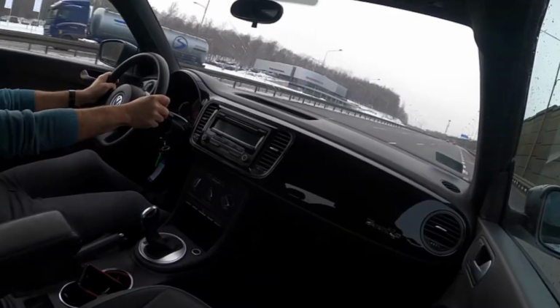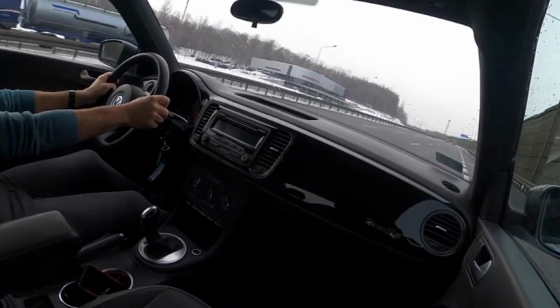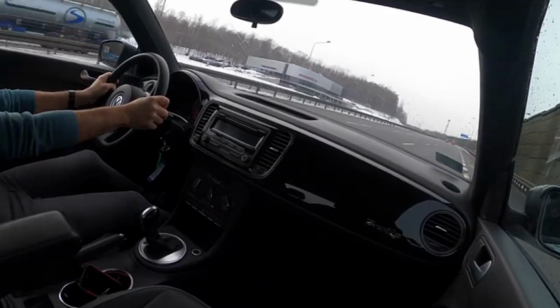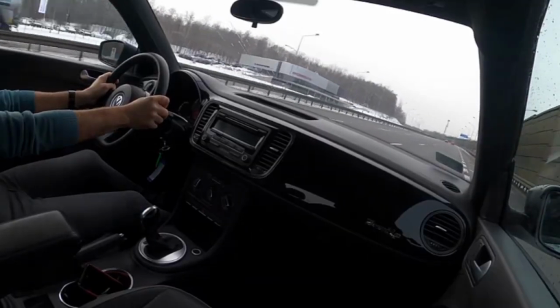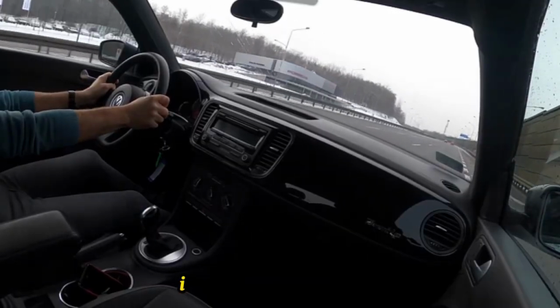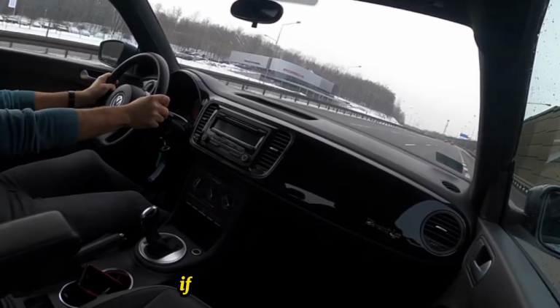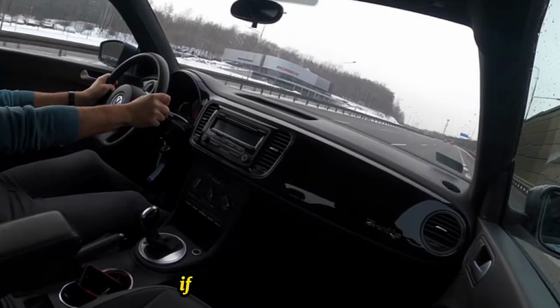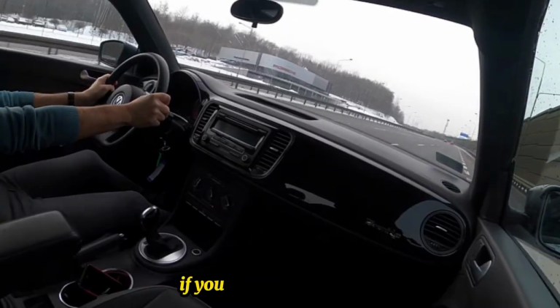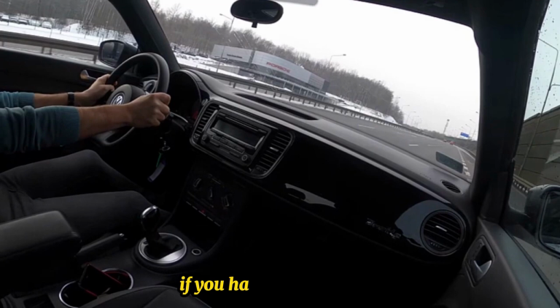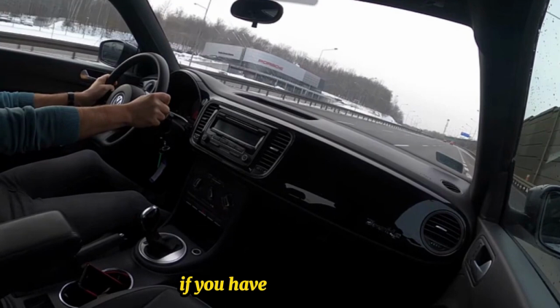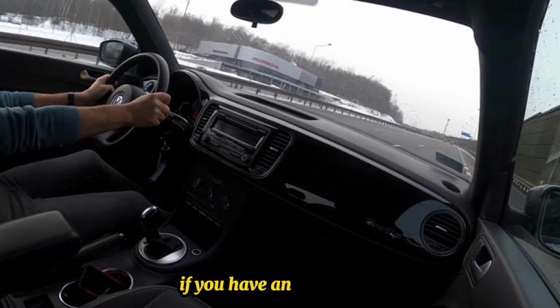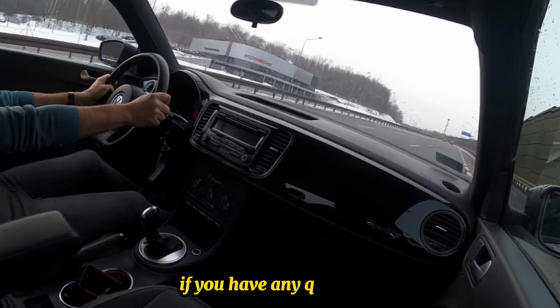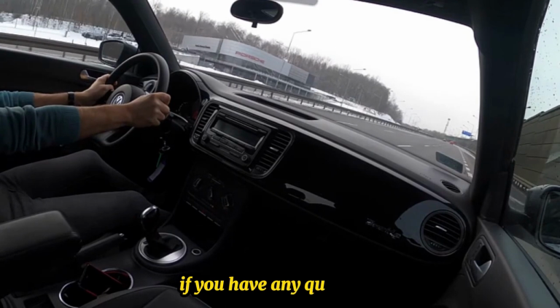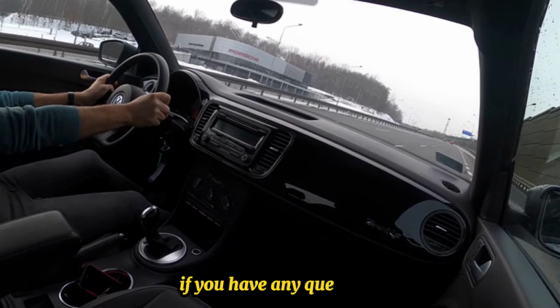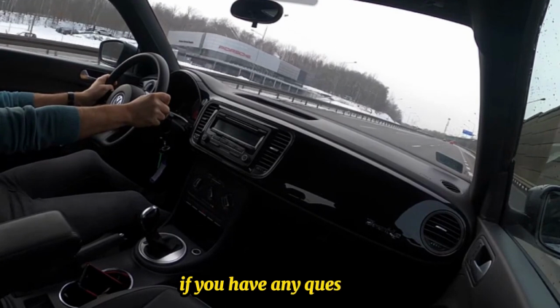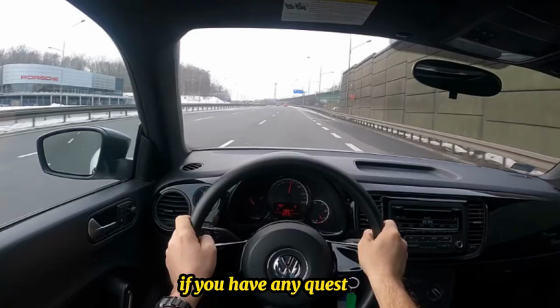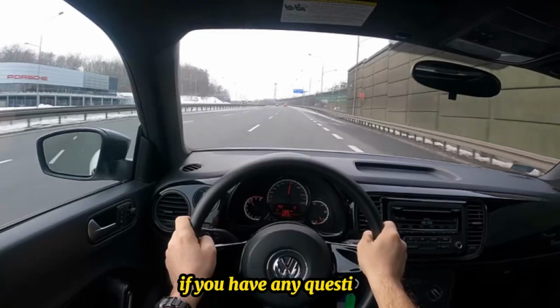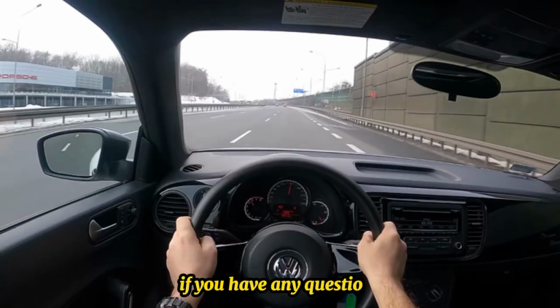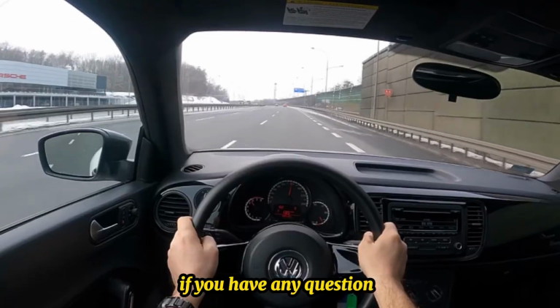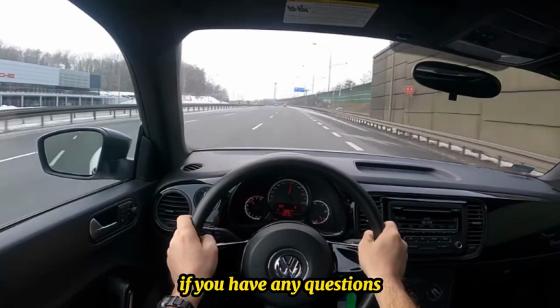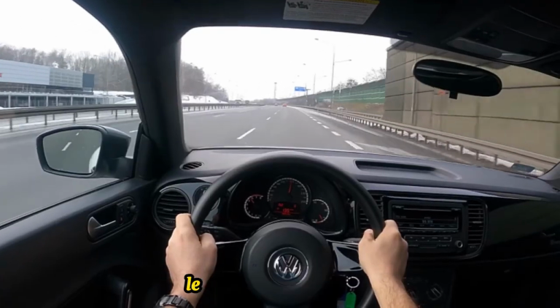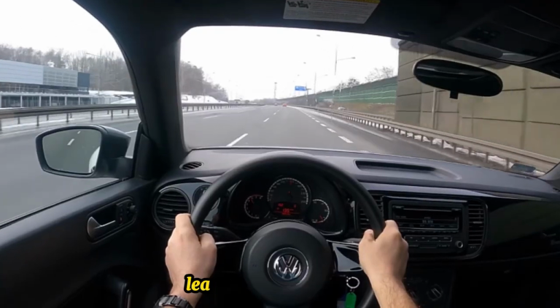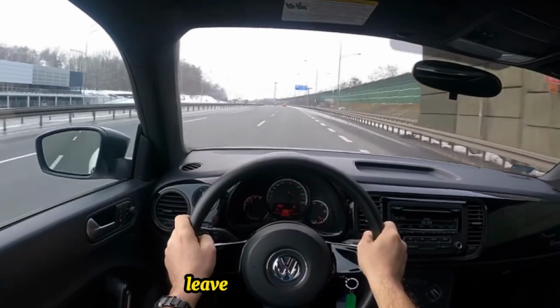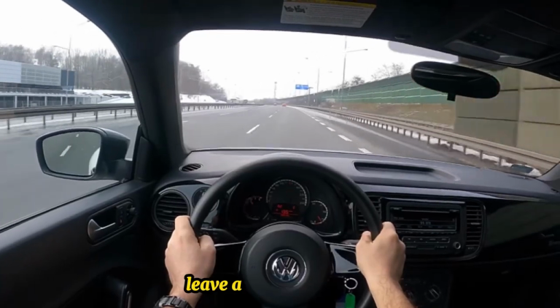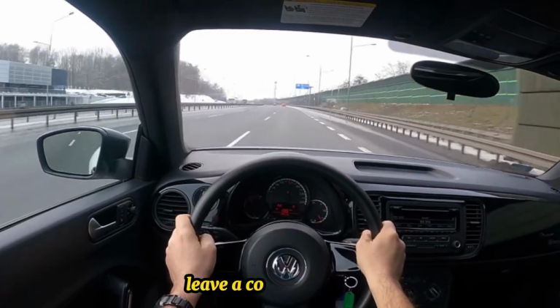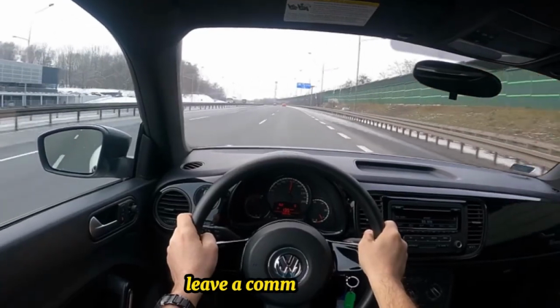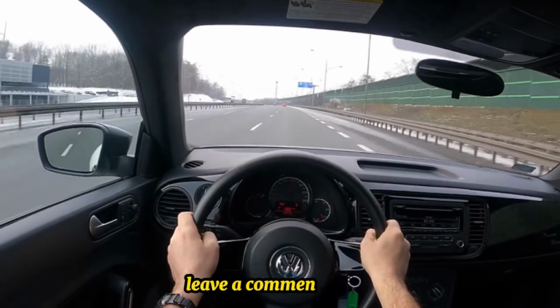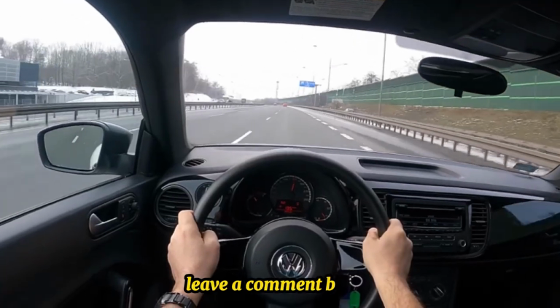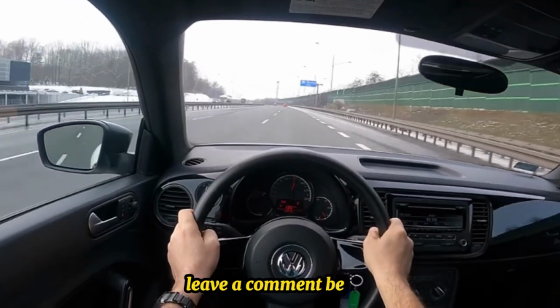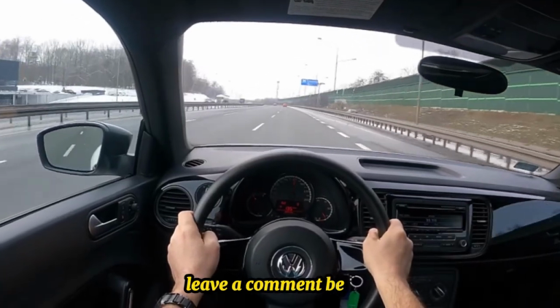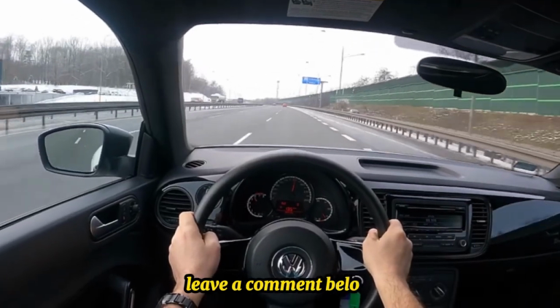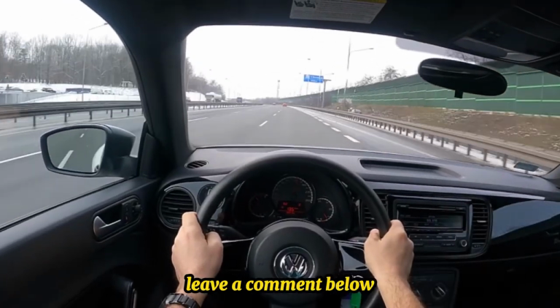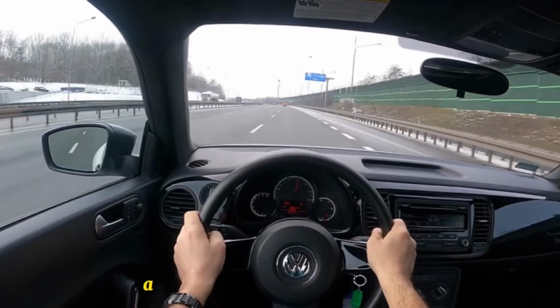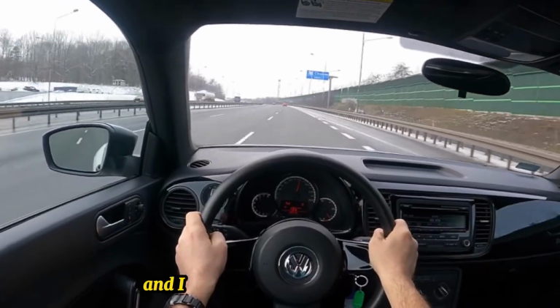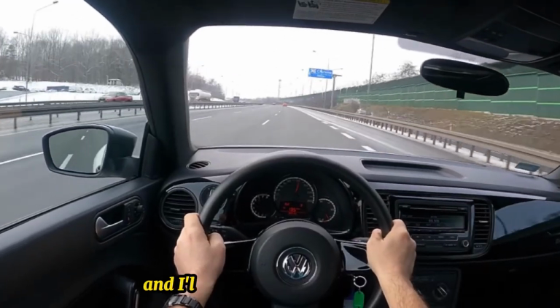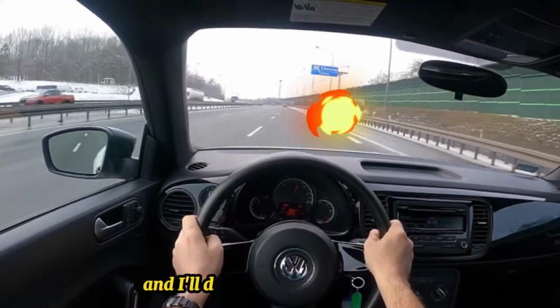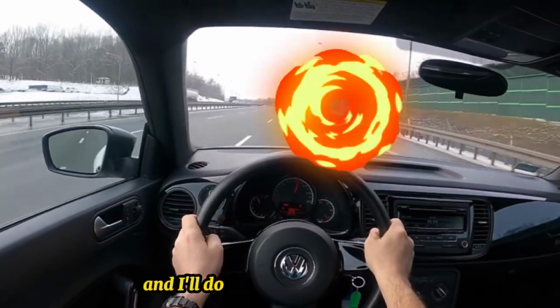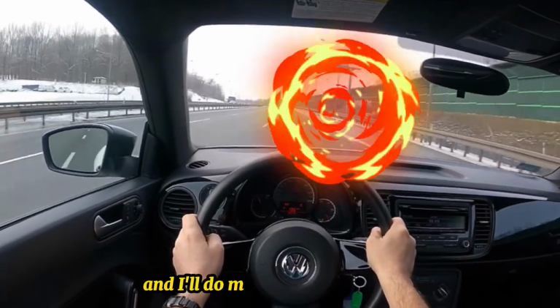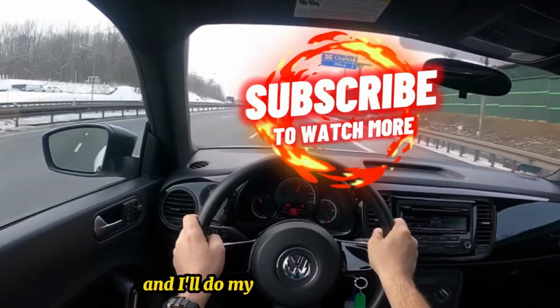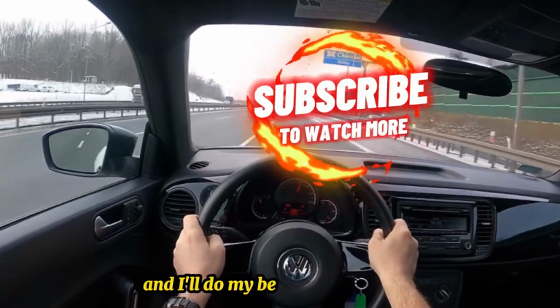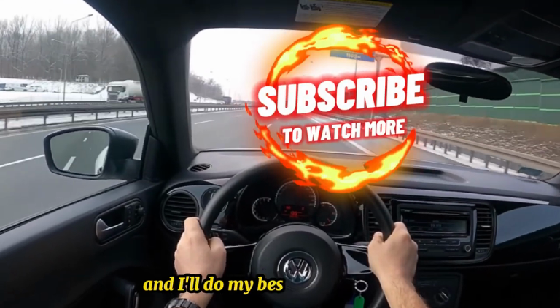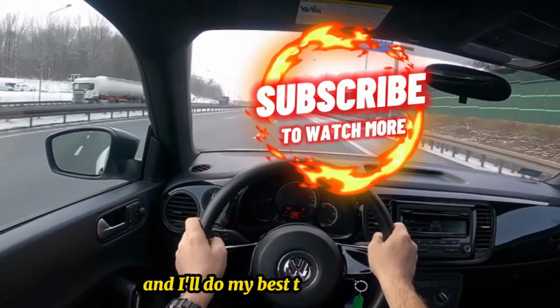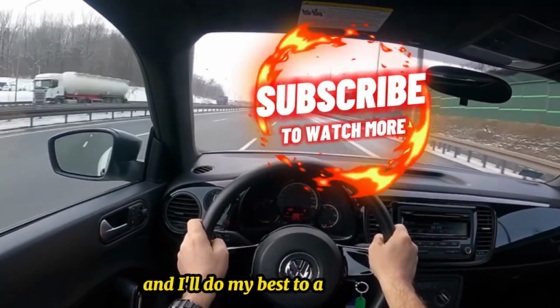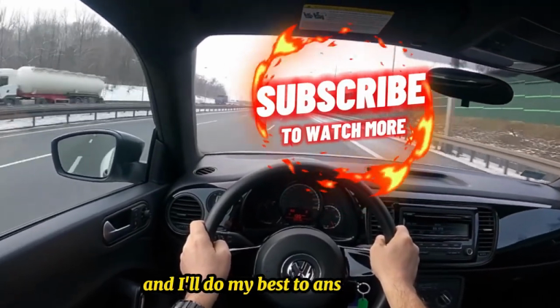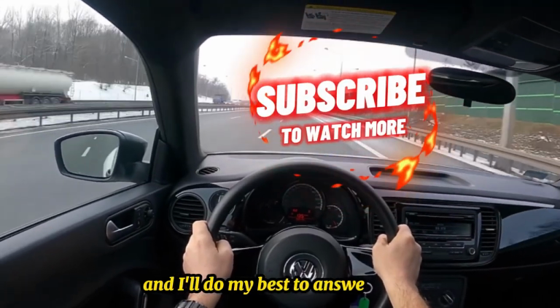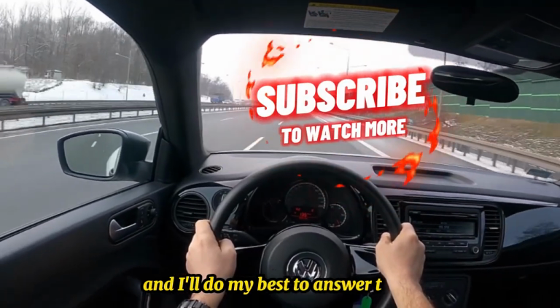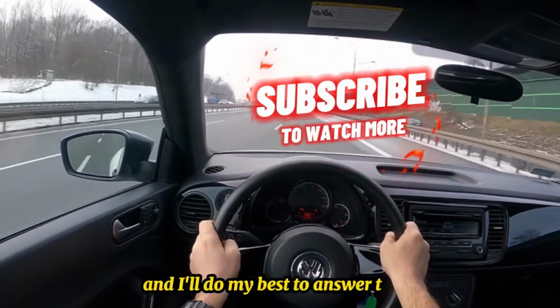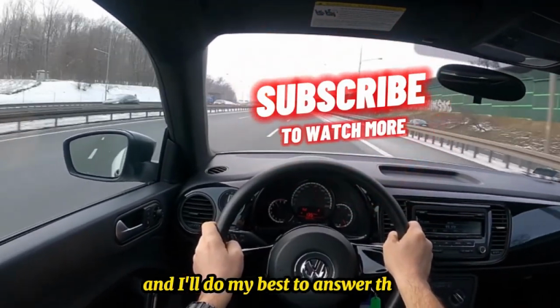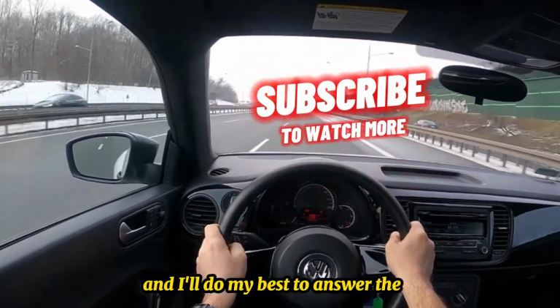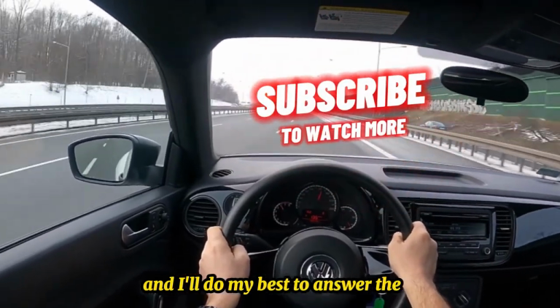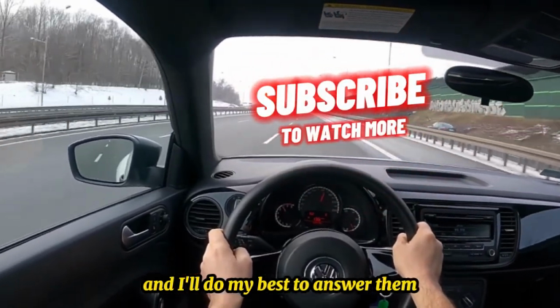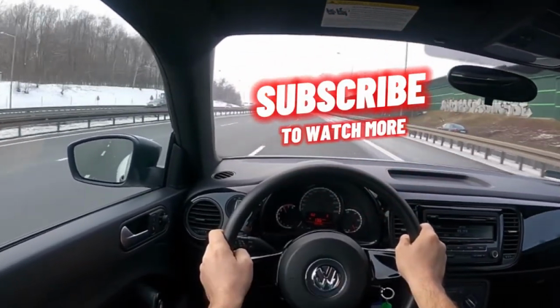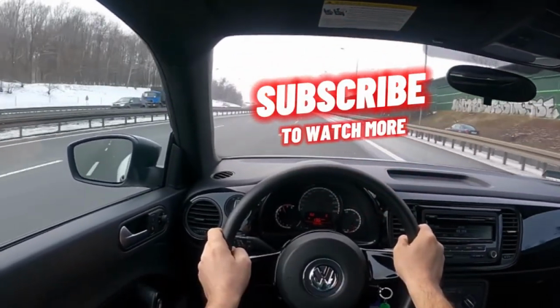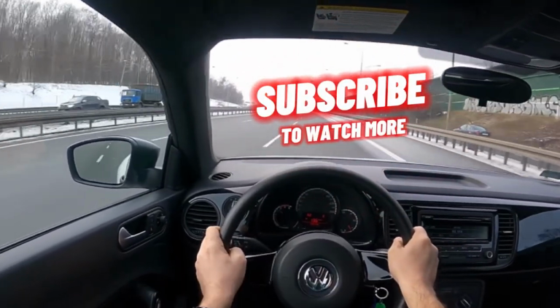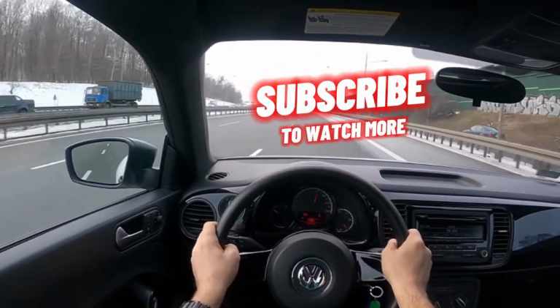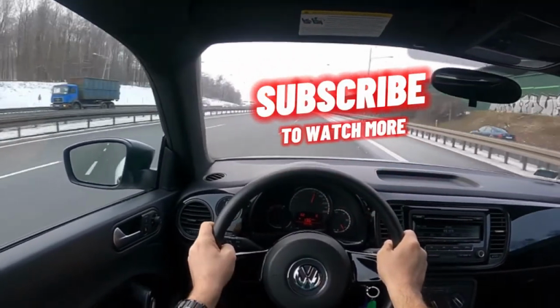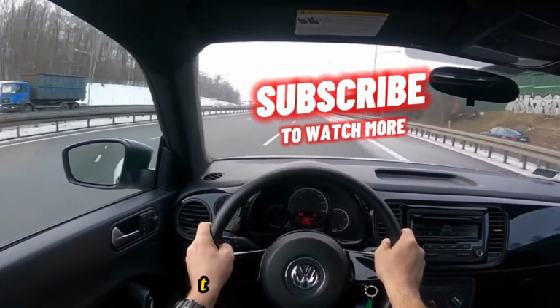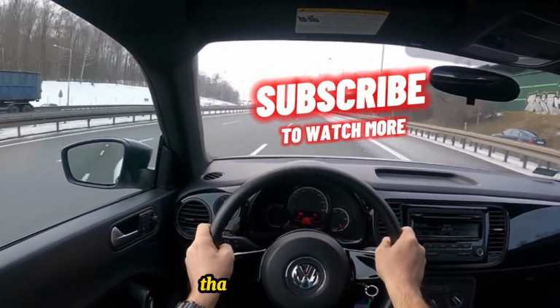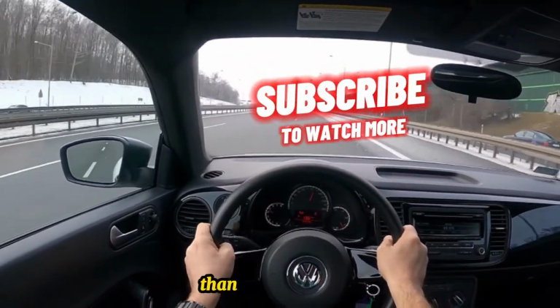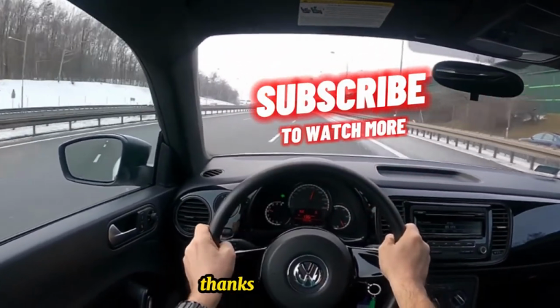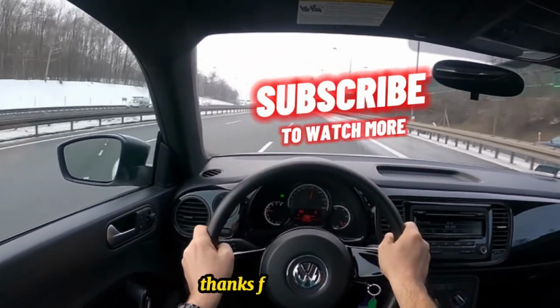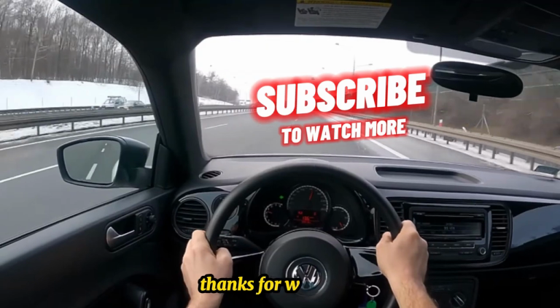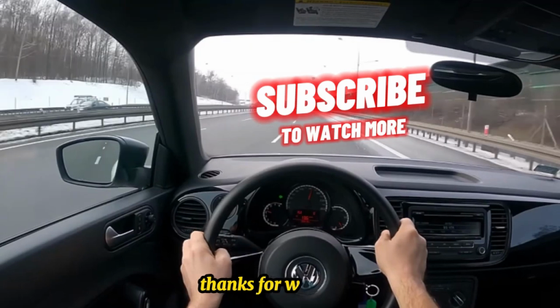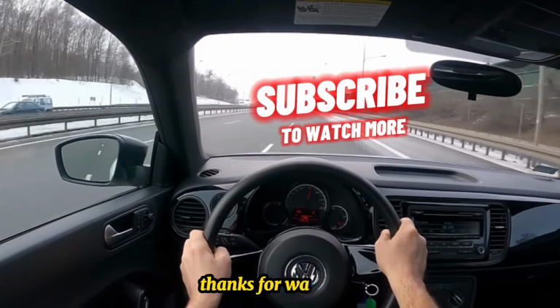If you have any questions, leave a comment below and I'll do my best to answer them. Thanks for watching.